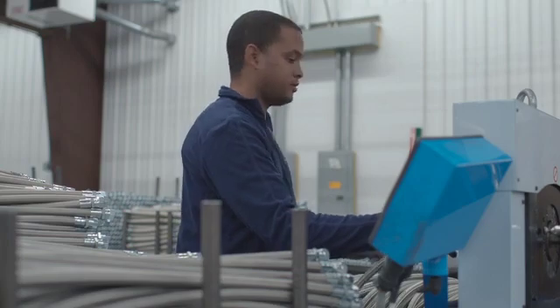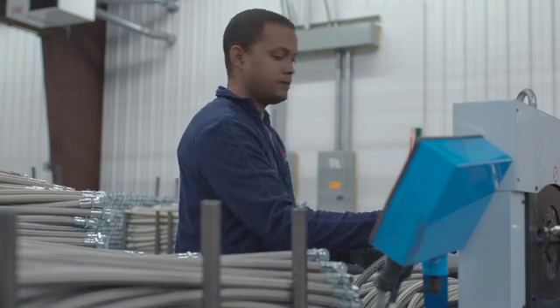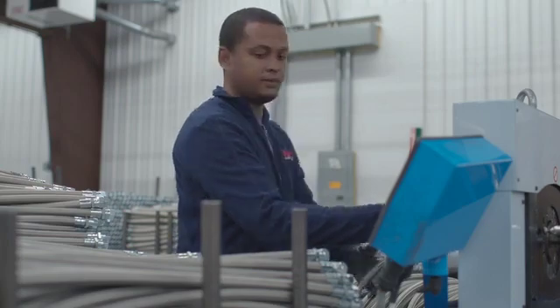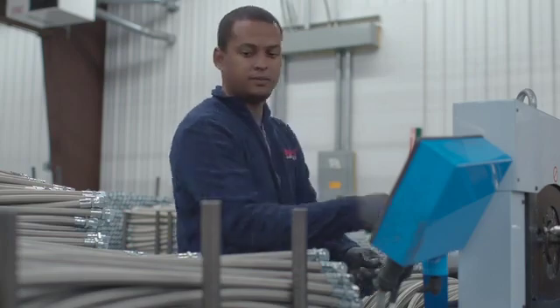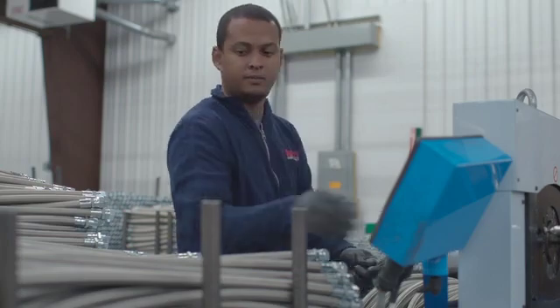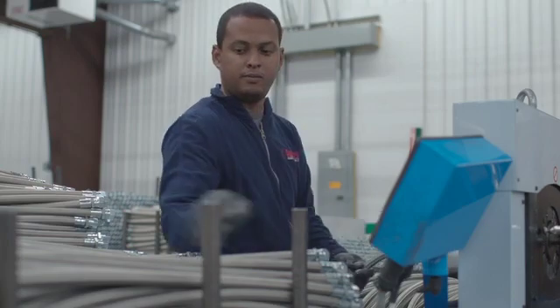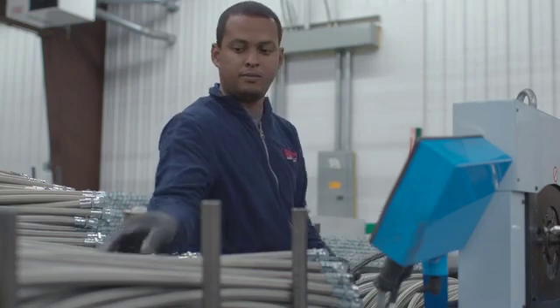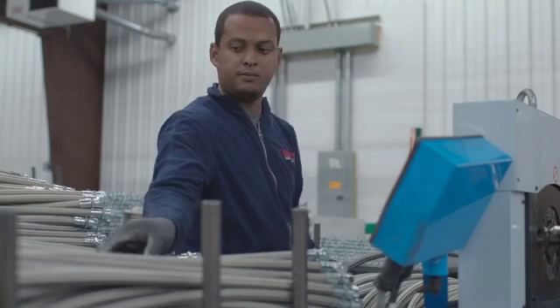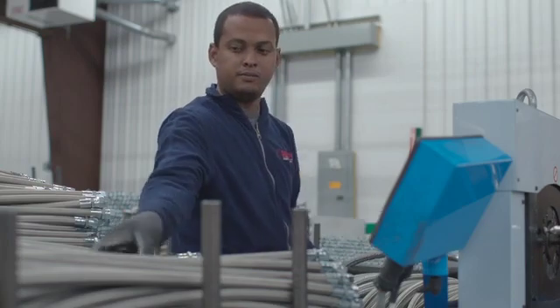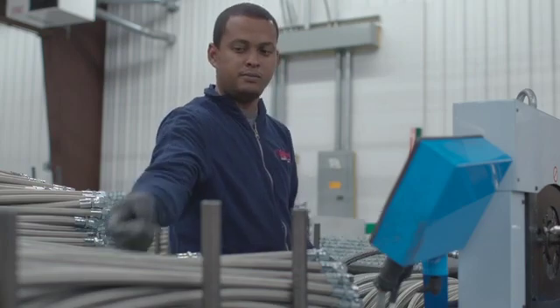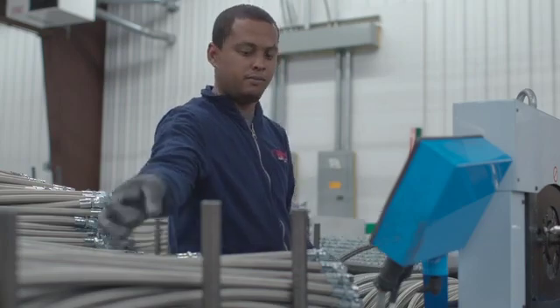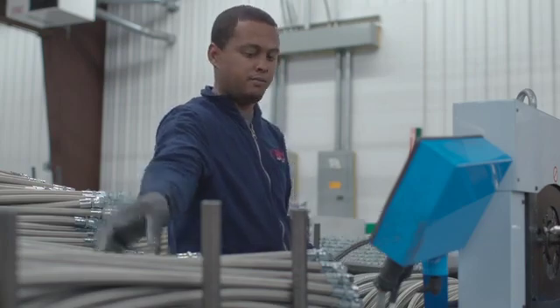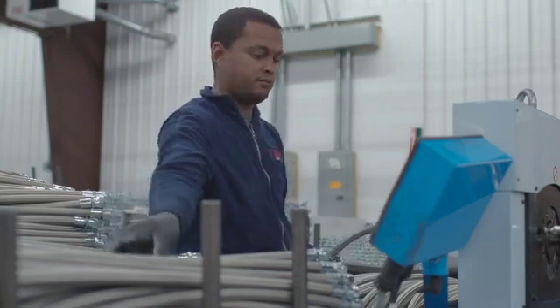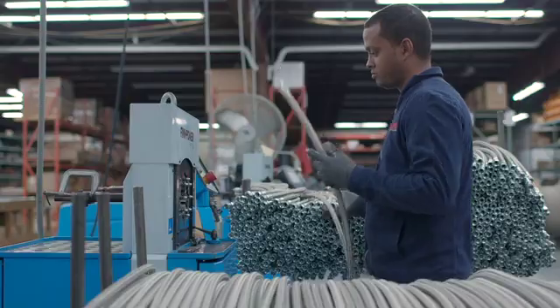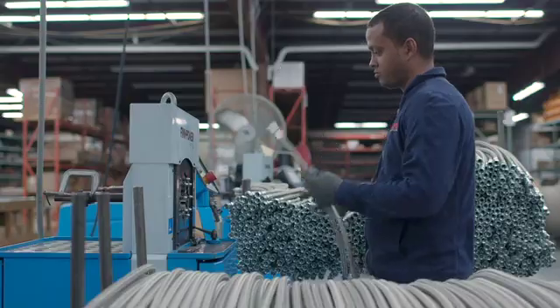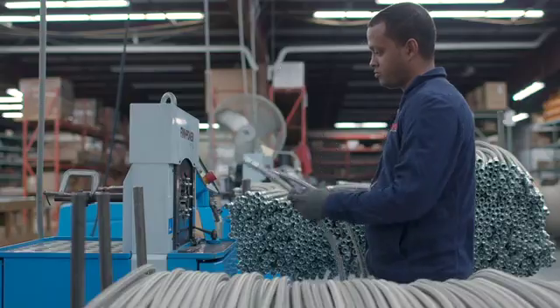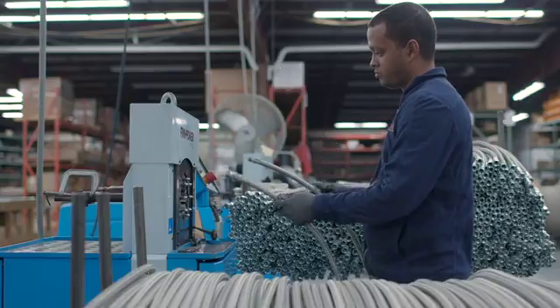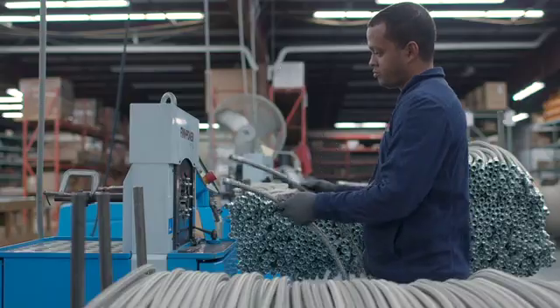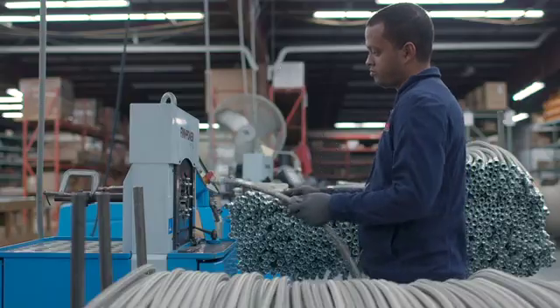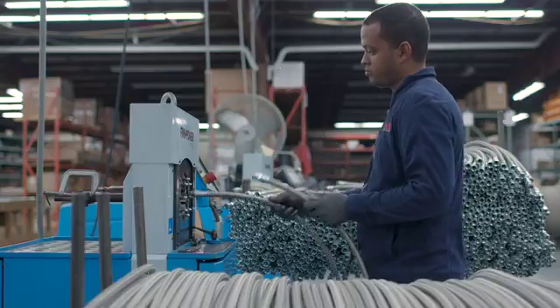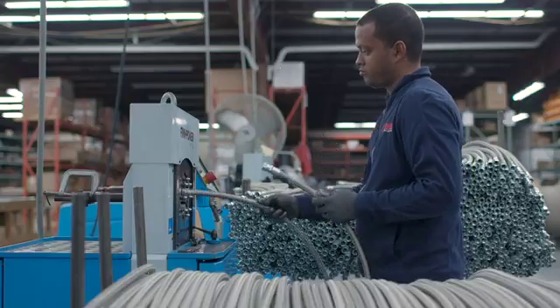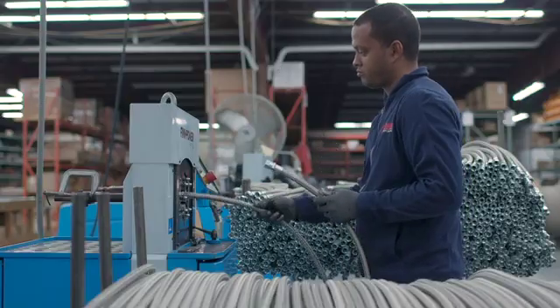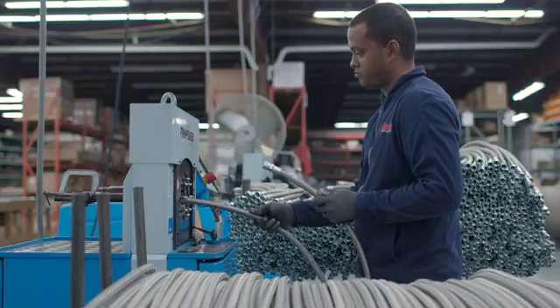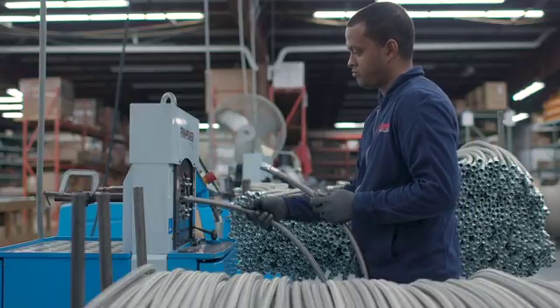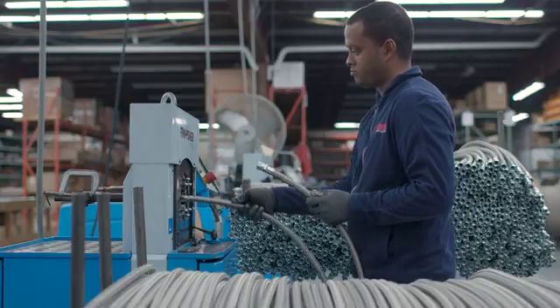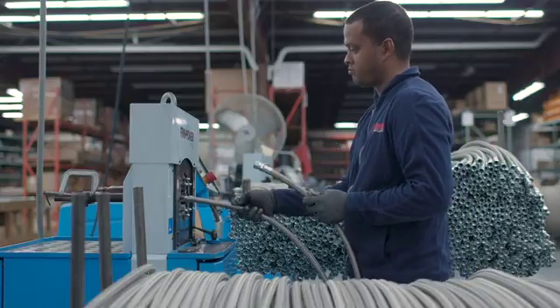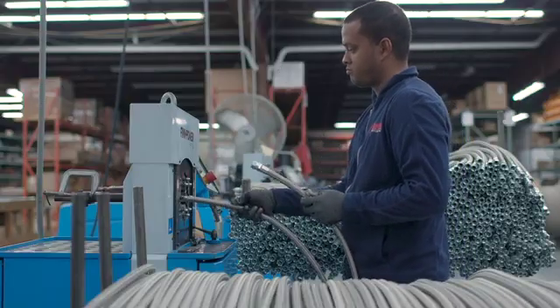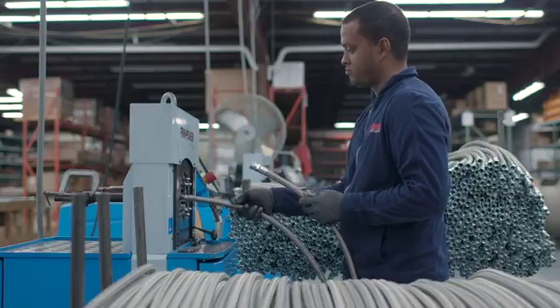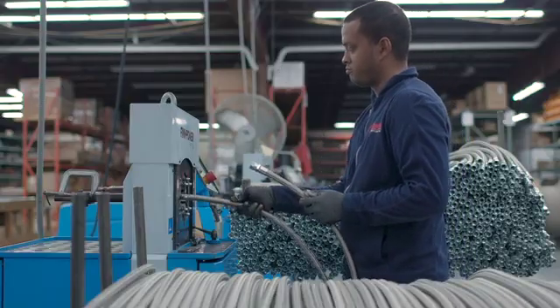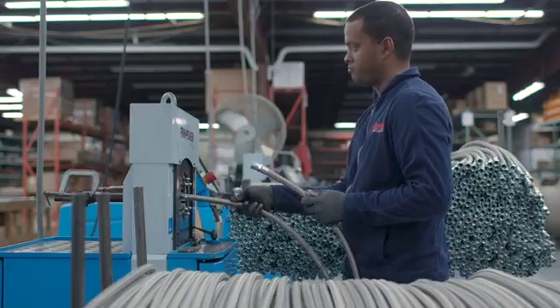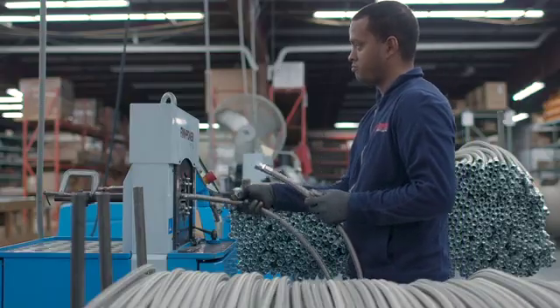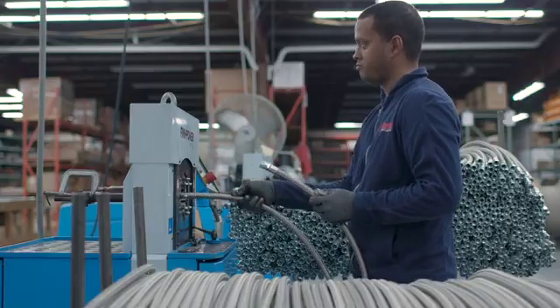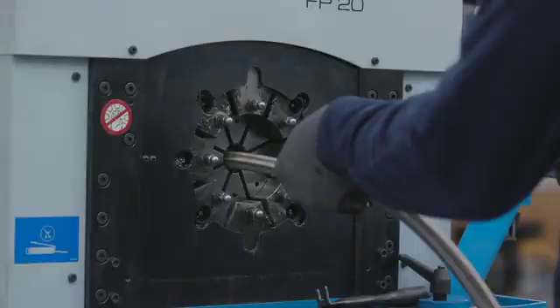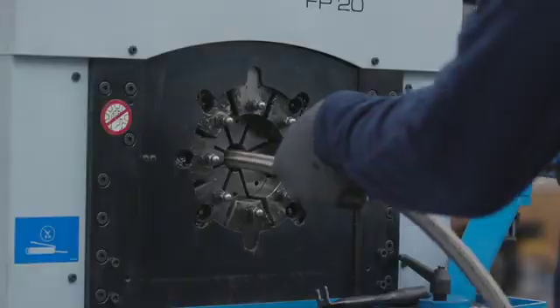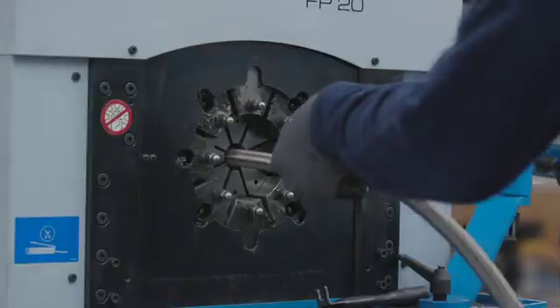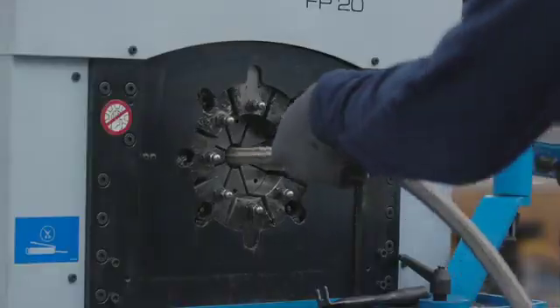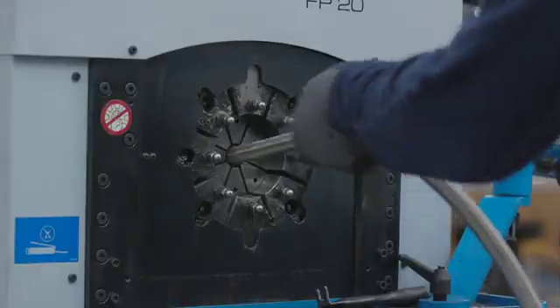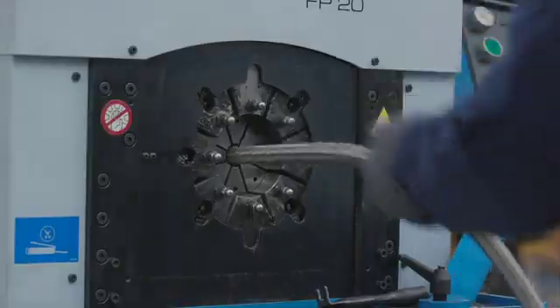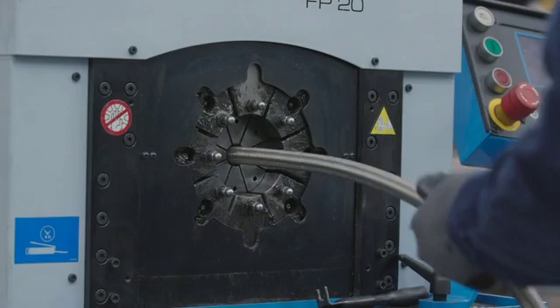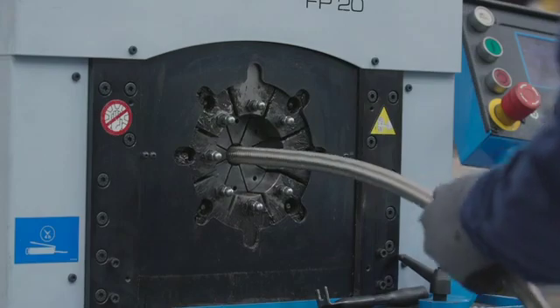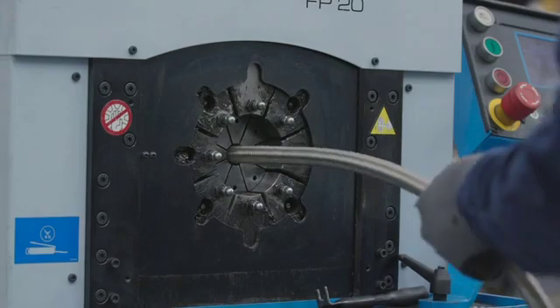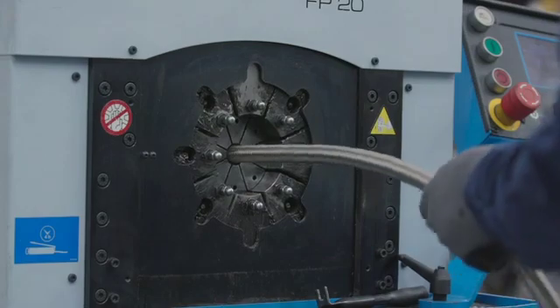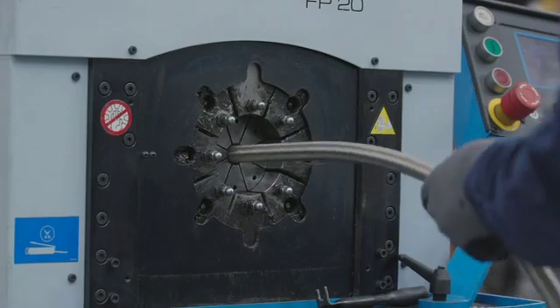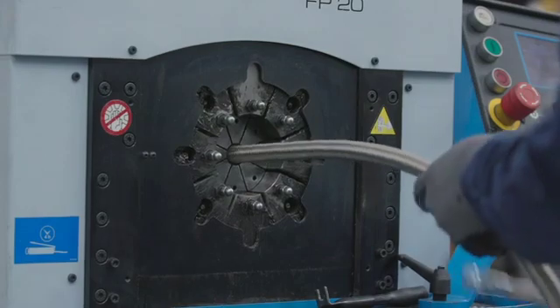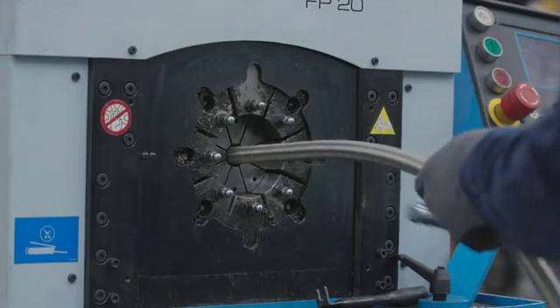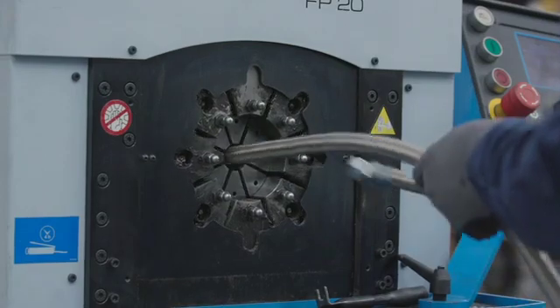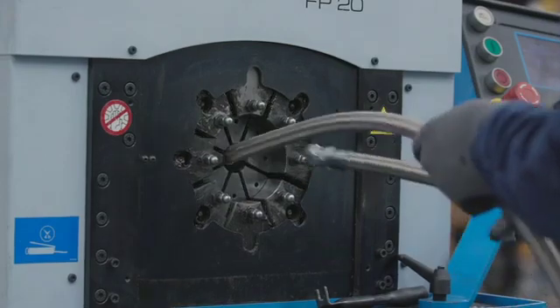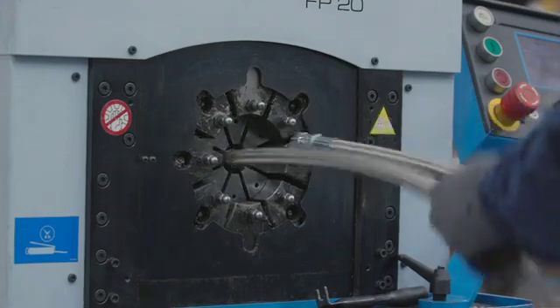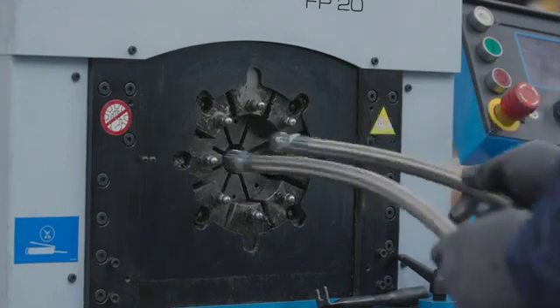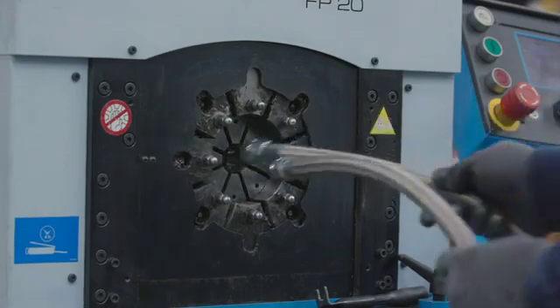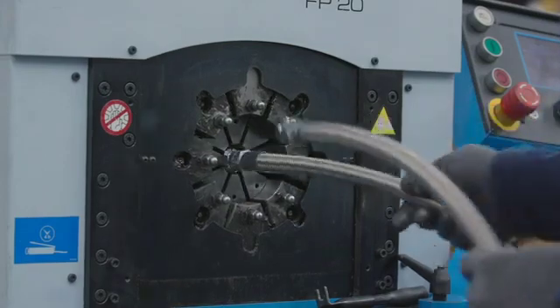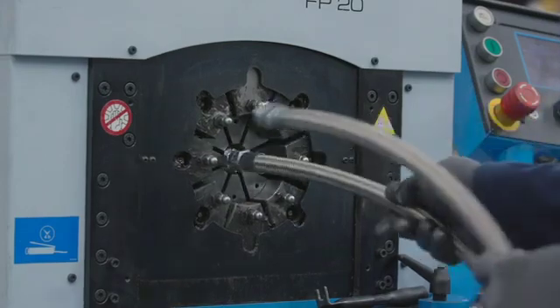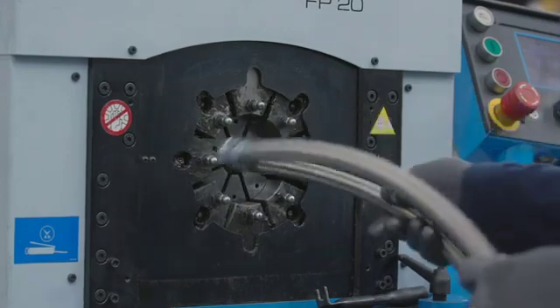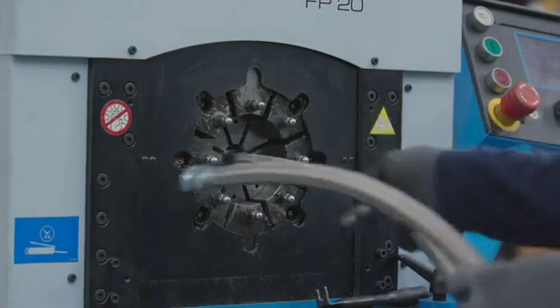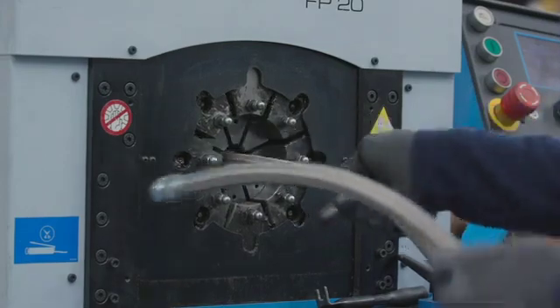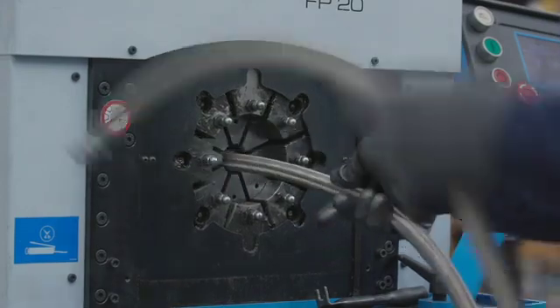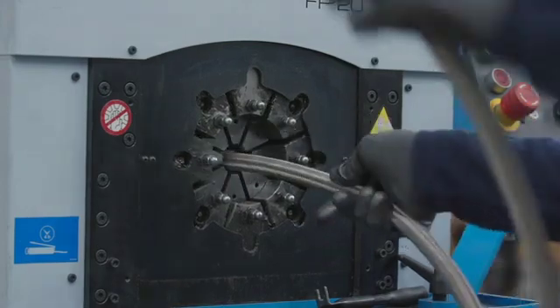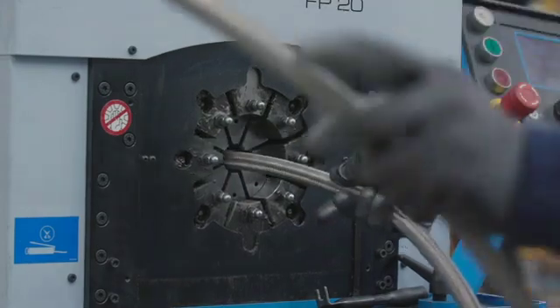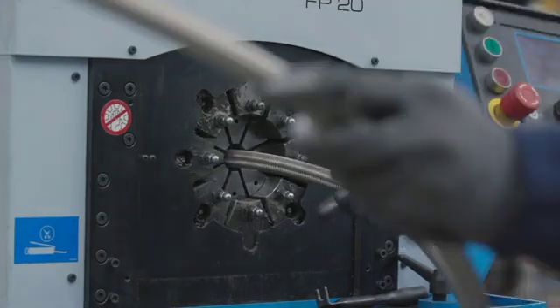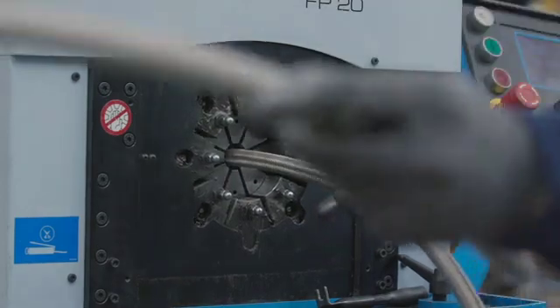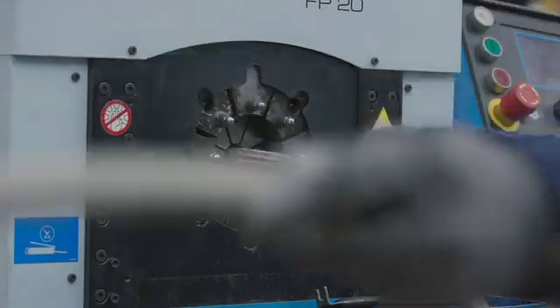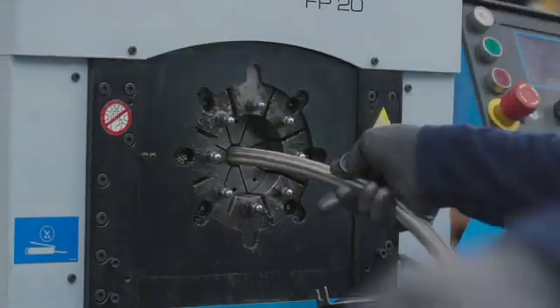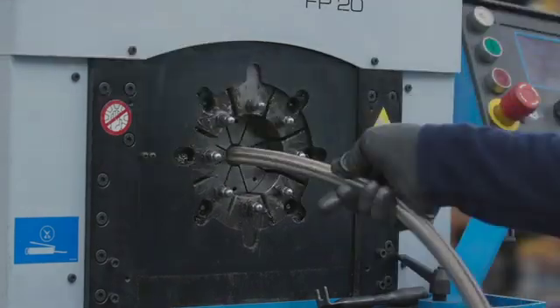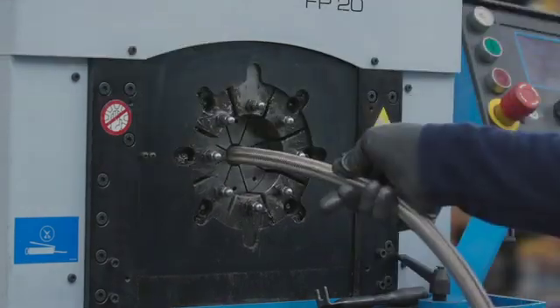Thanks to our state-of-the-art equipment and processes, we're able to manufacture most custom-sized hose assemblies in 48 hours or less.